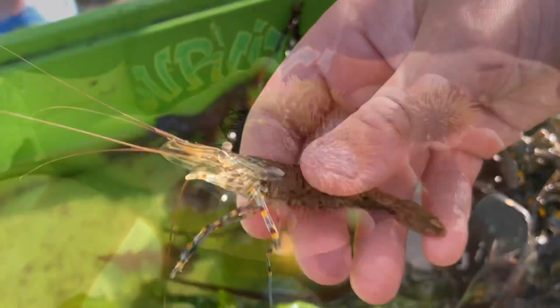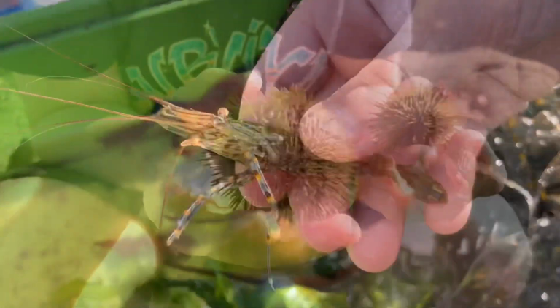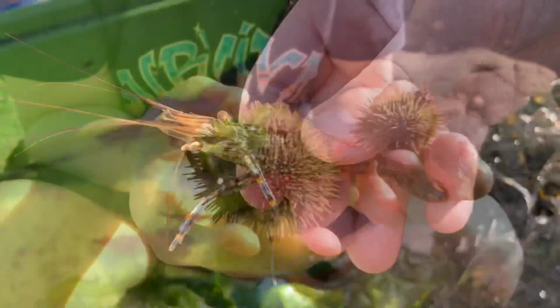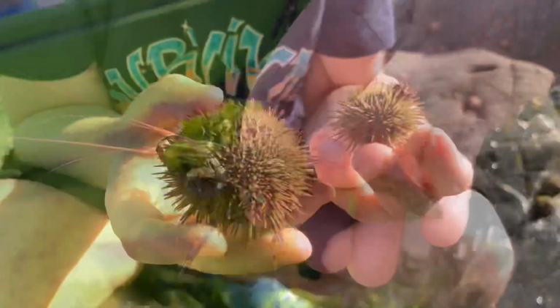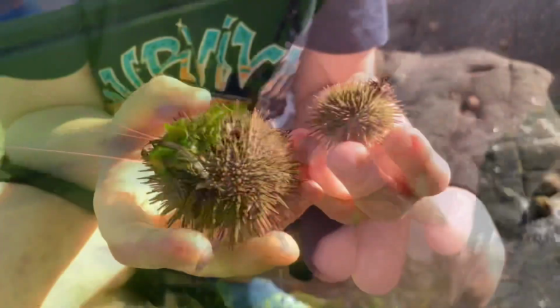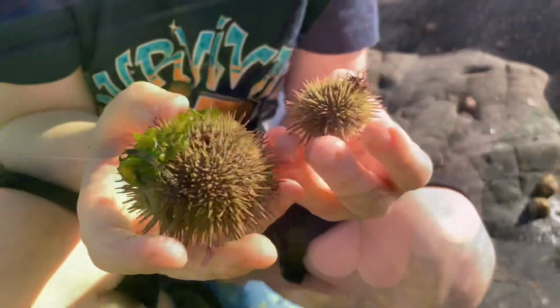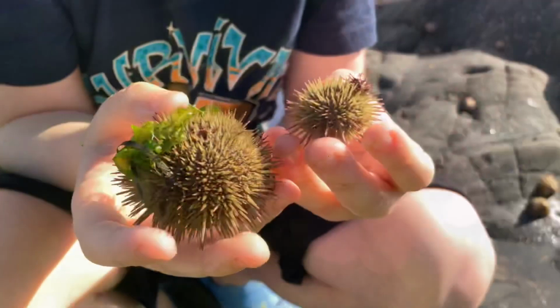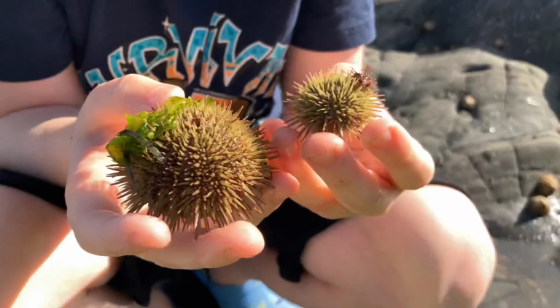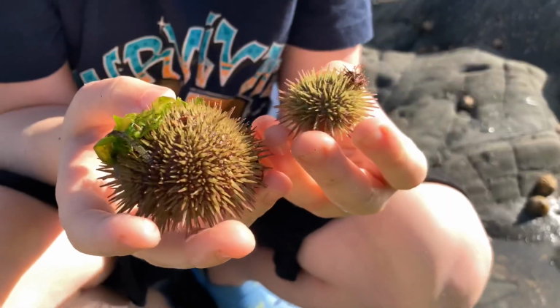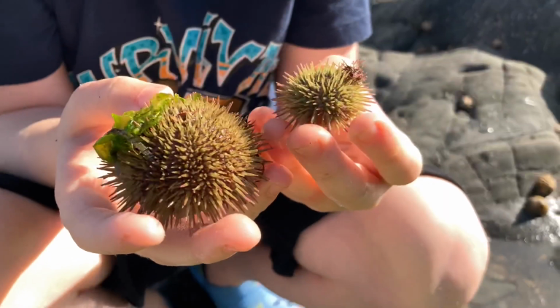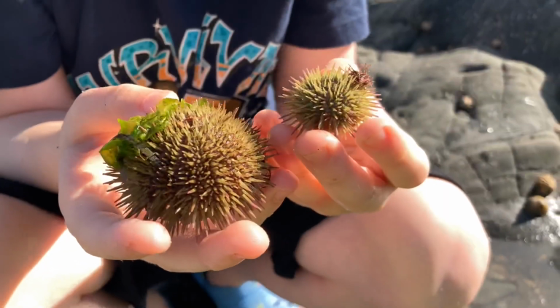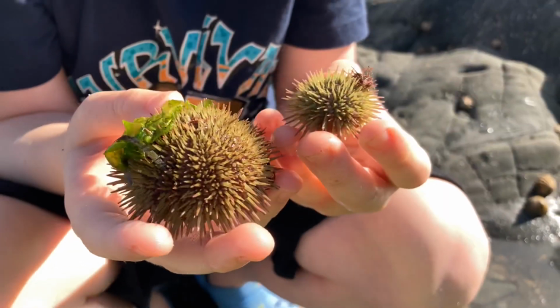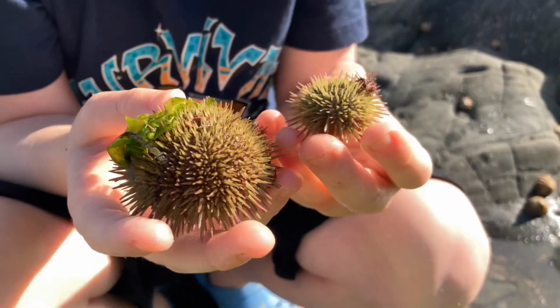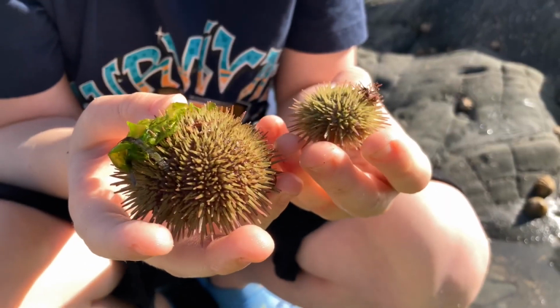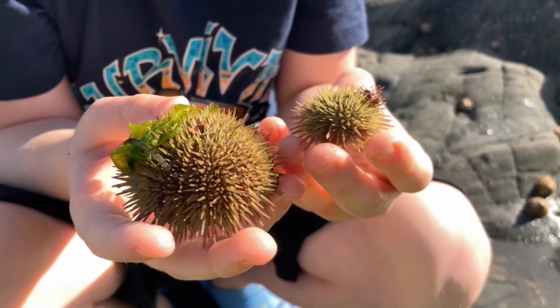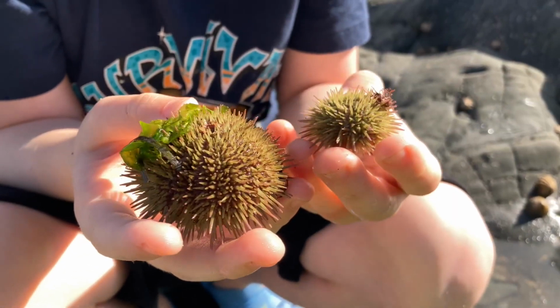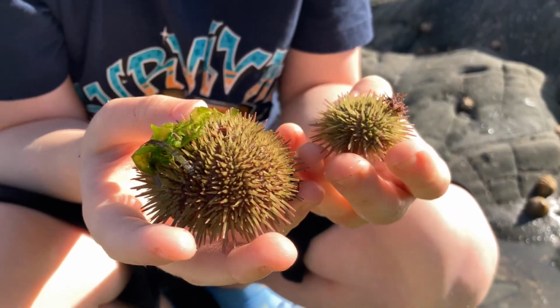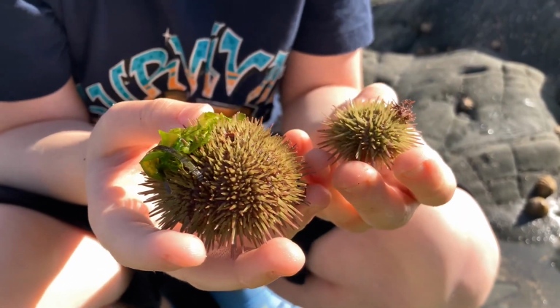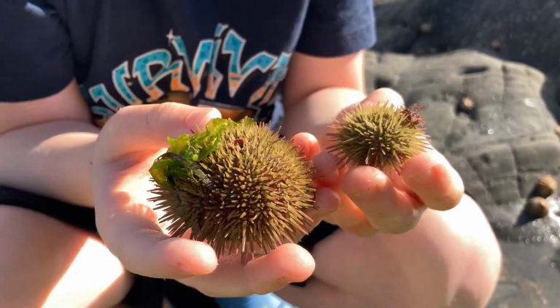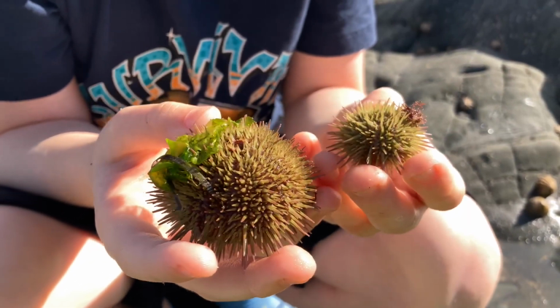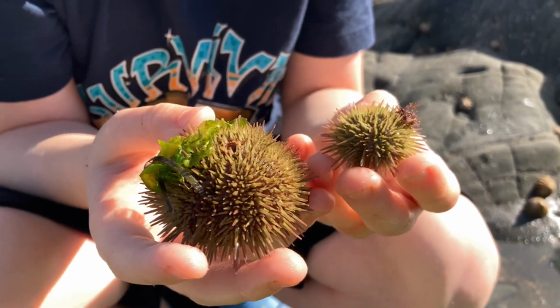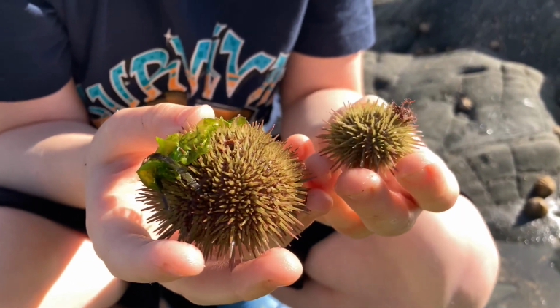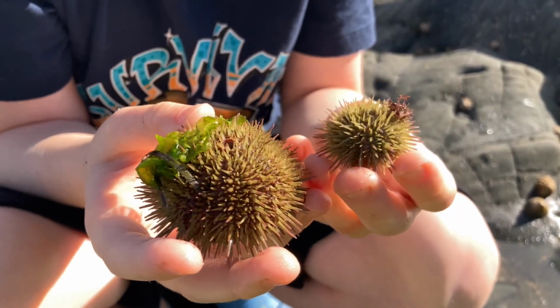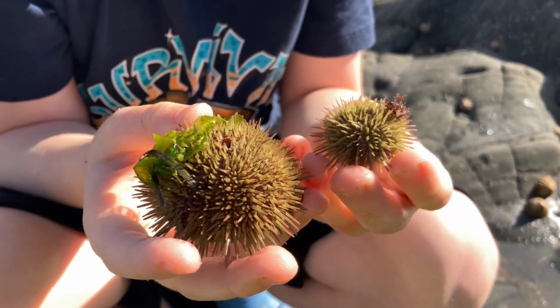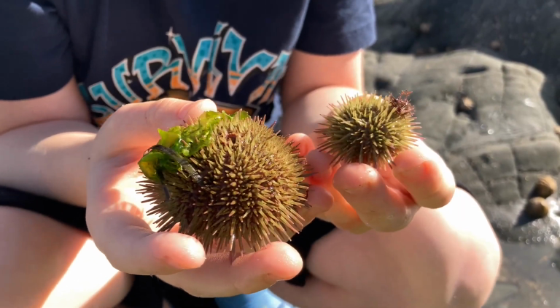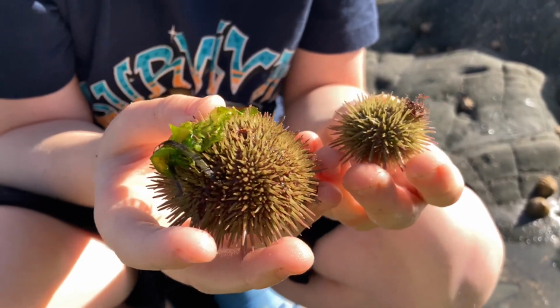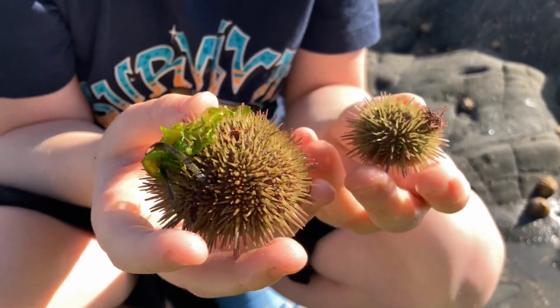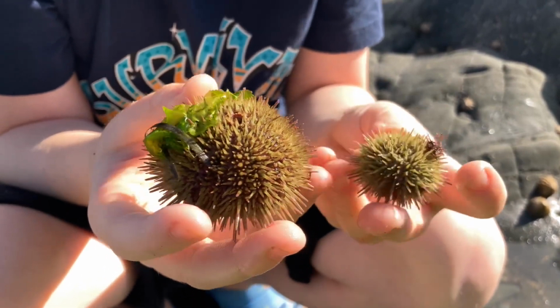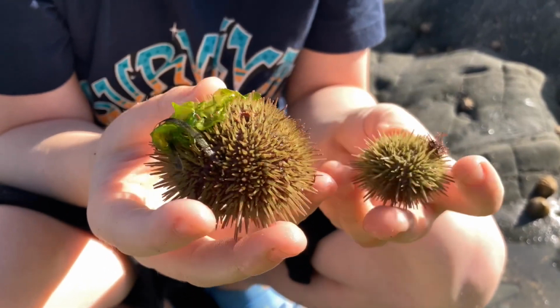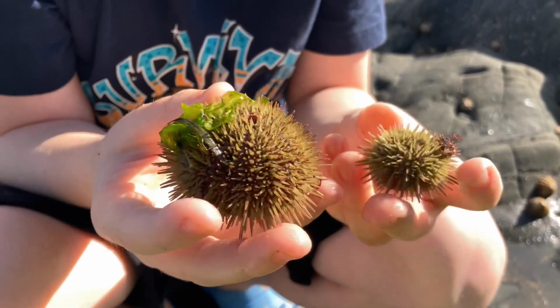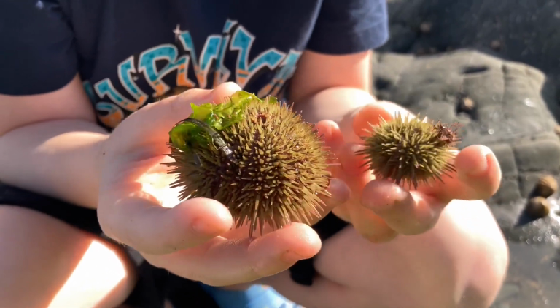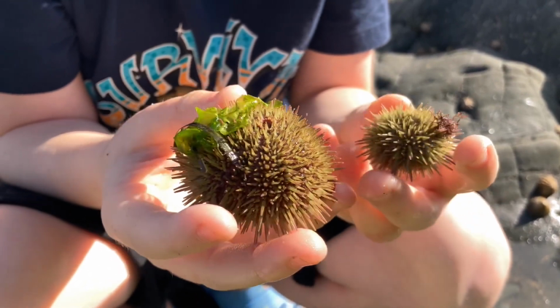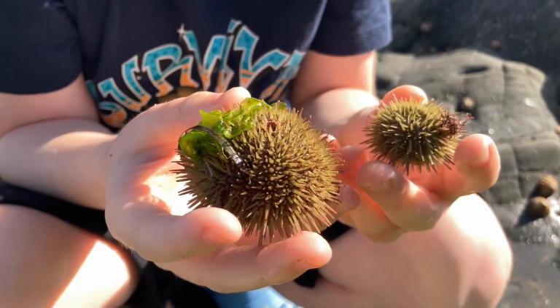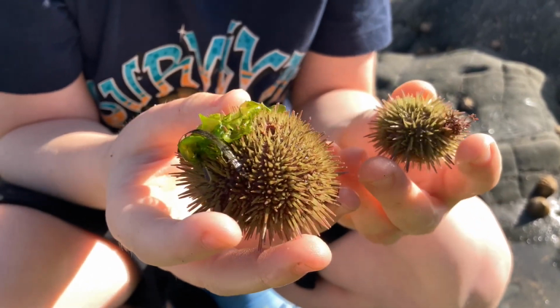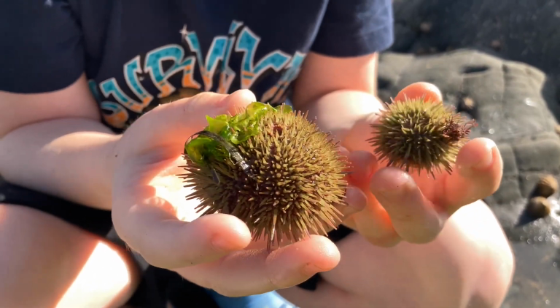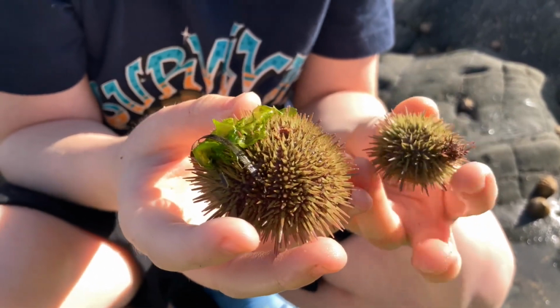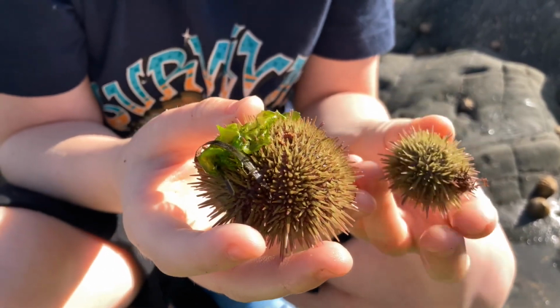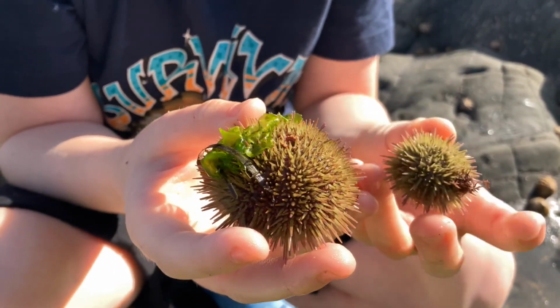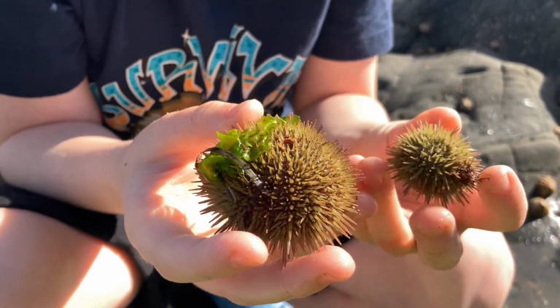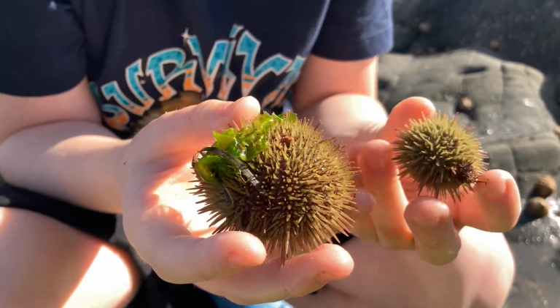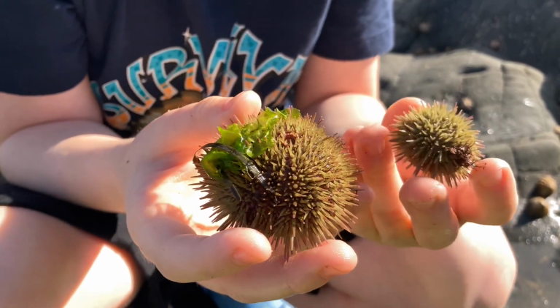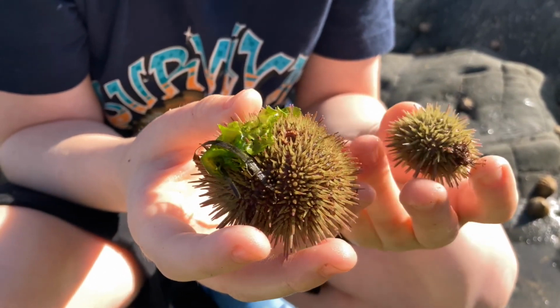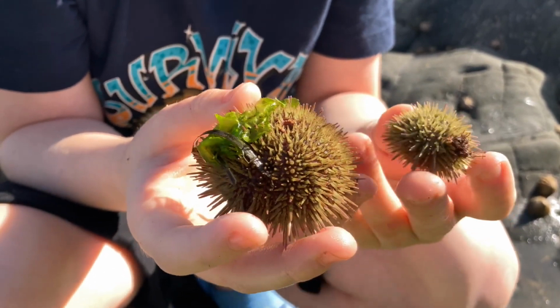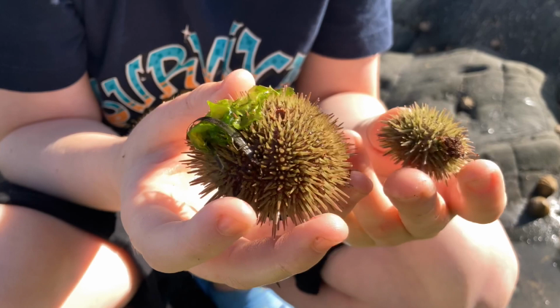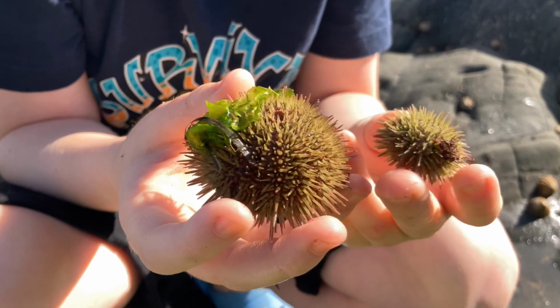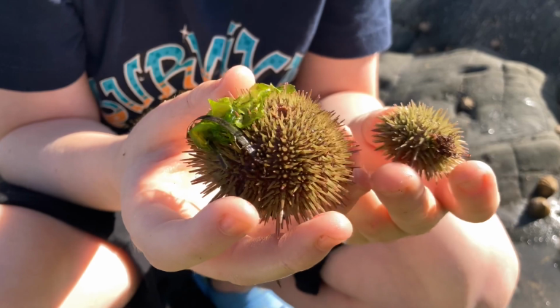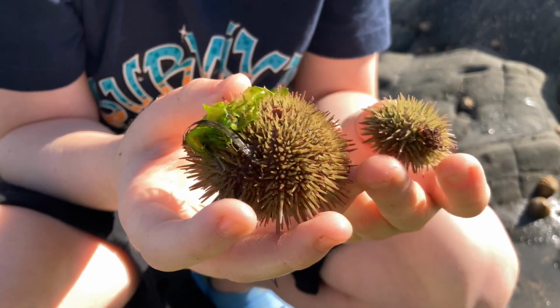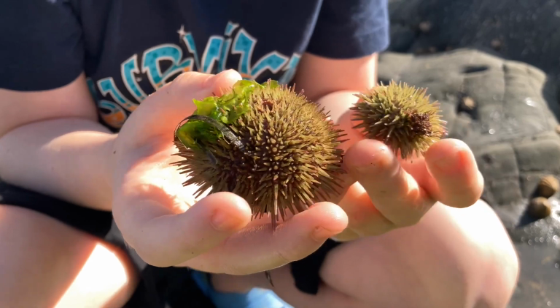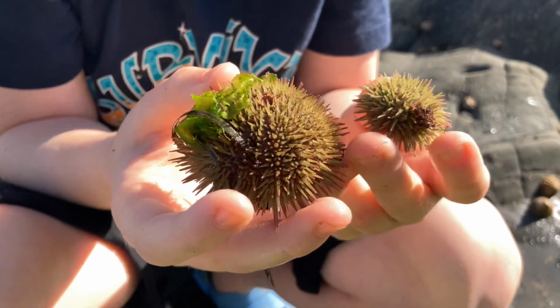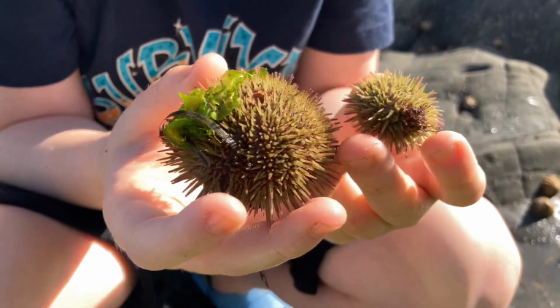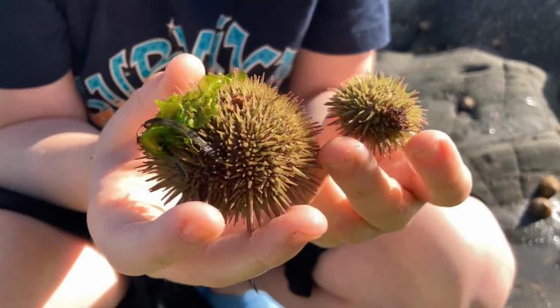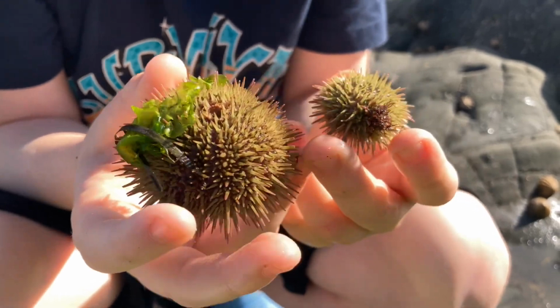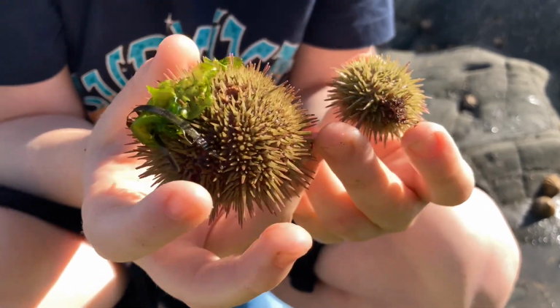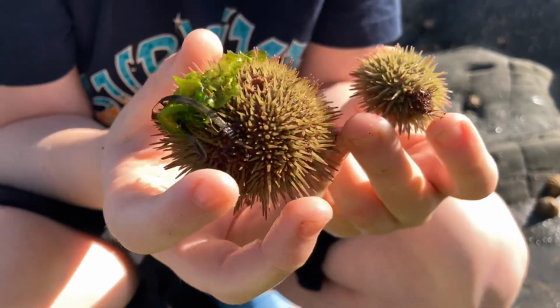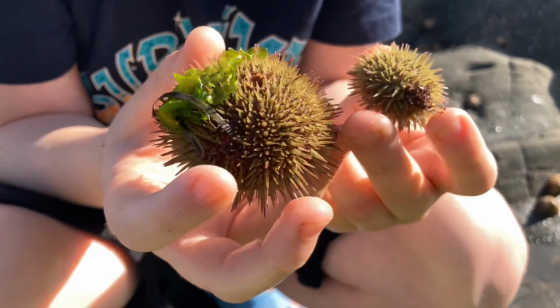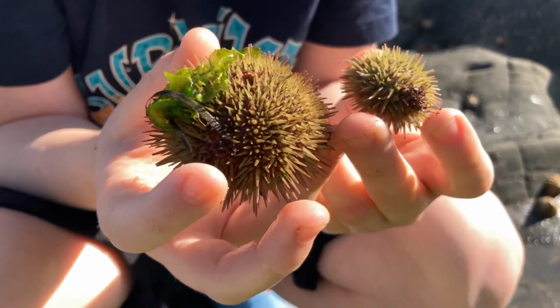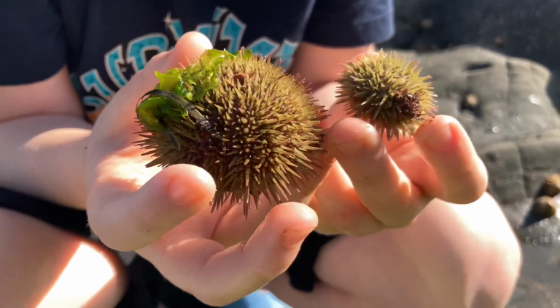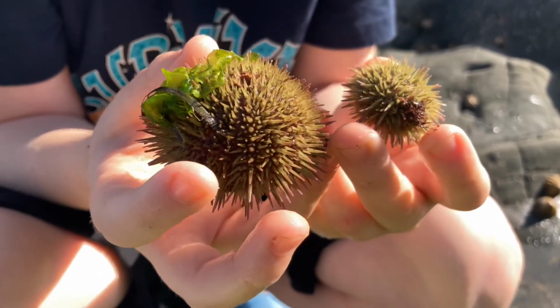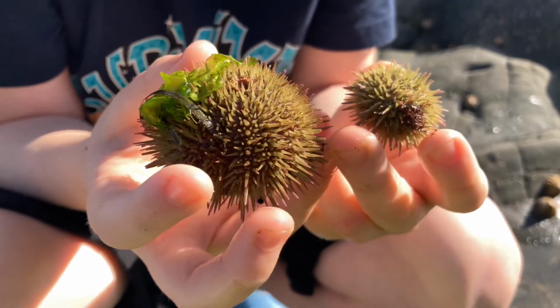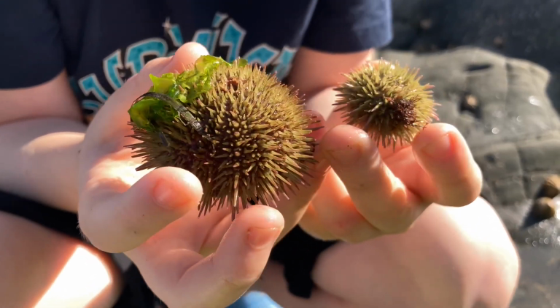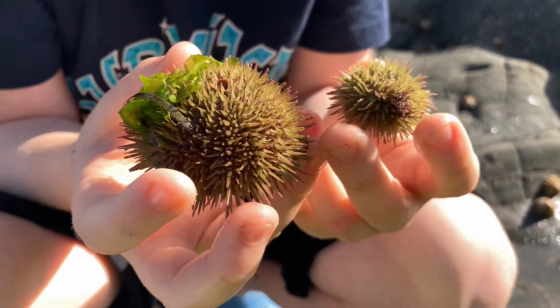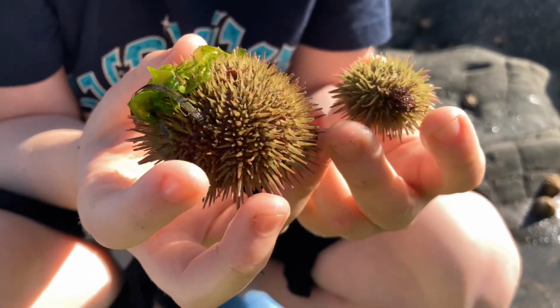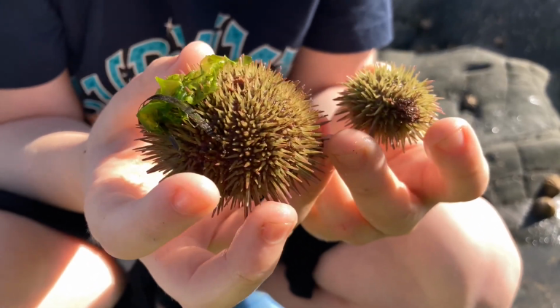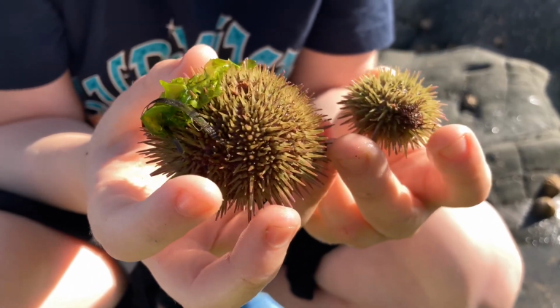Next is the relative of the sea star — the sea urchin. These guys are some really cool colours.